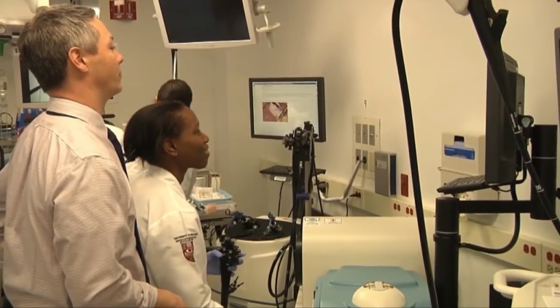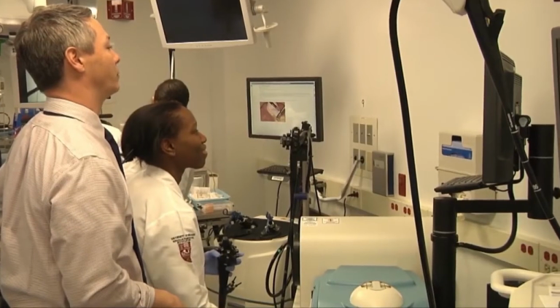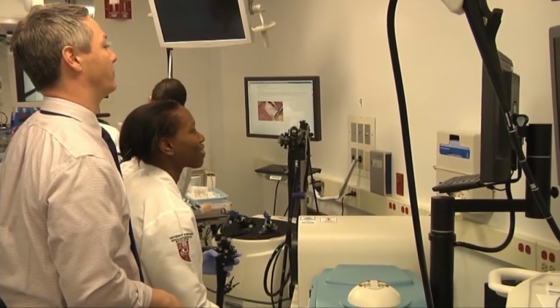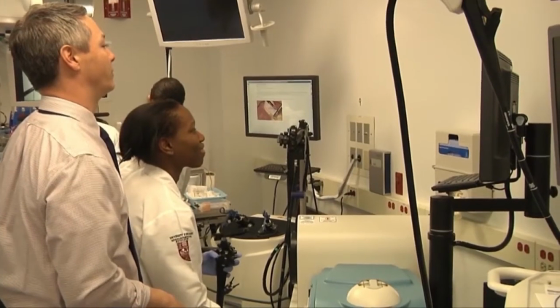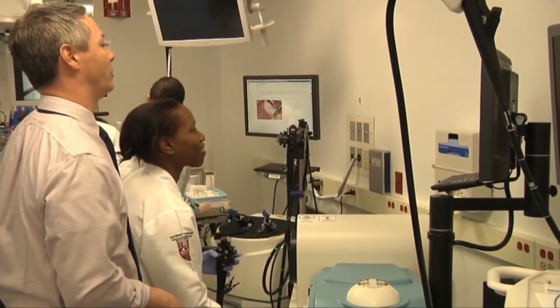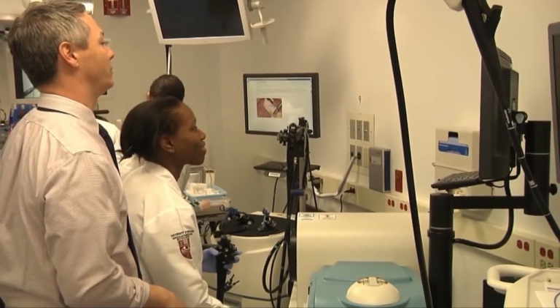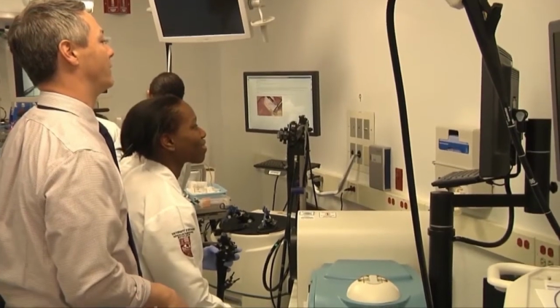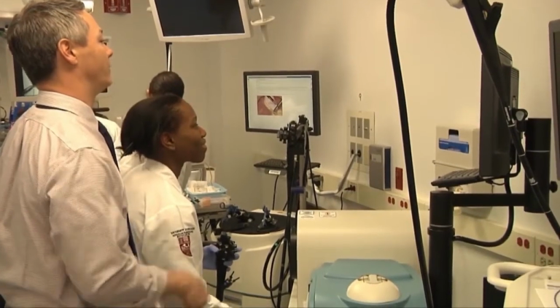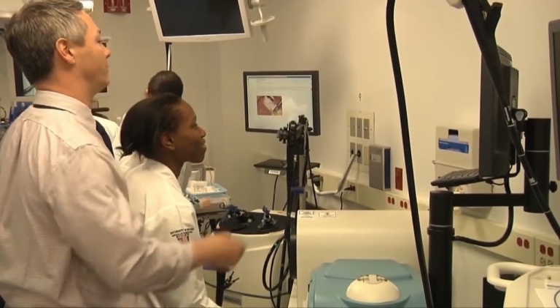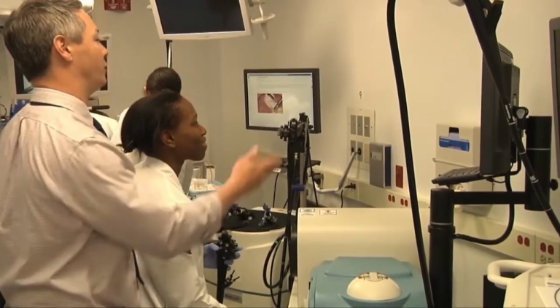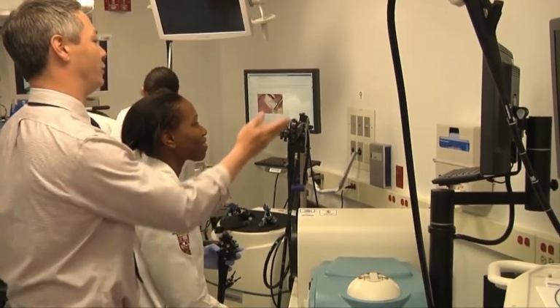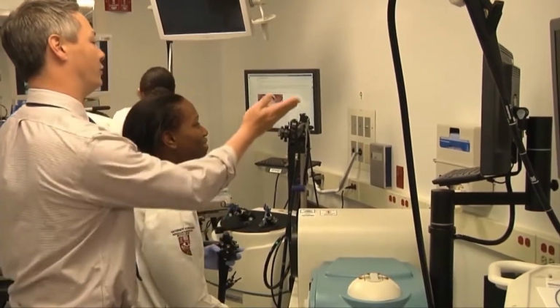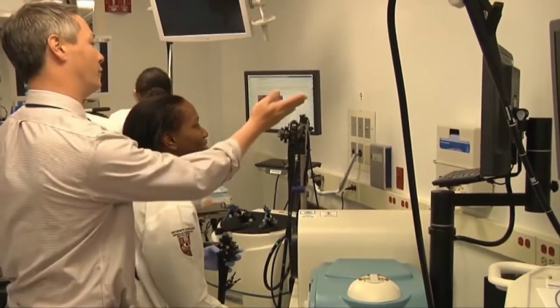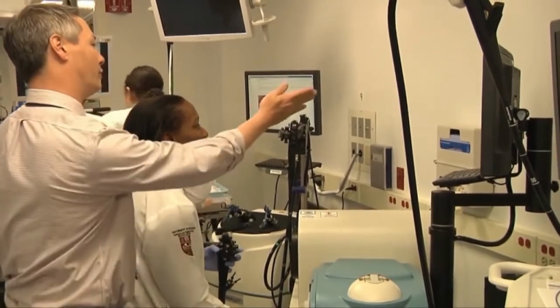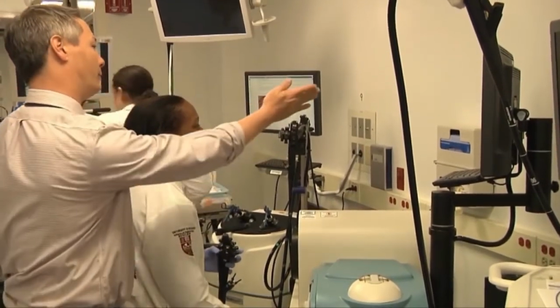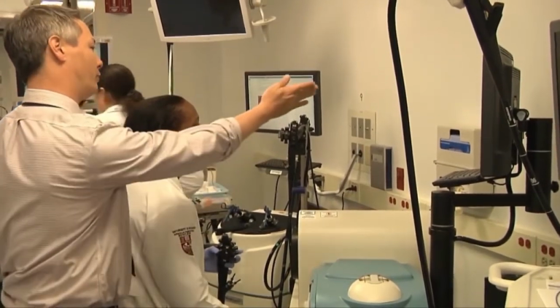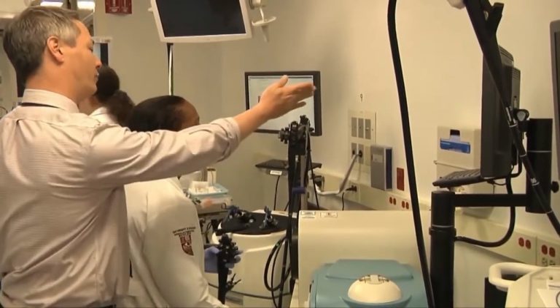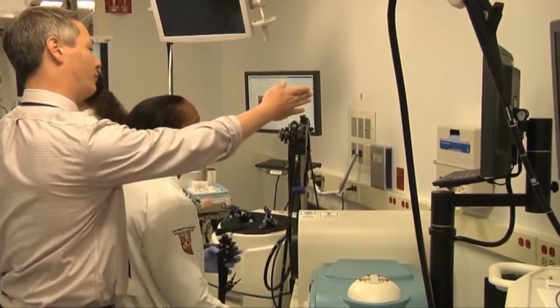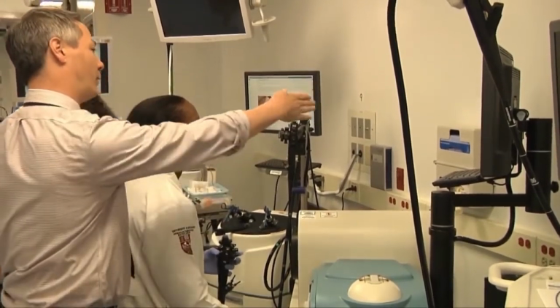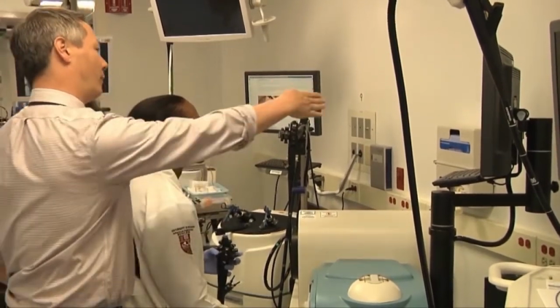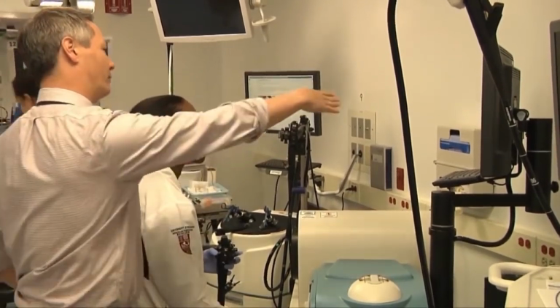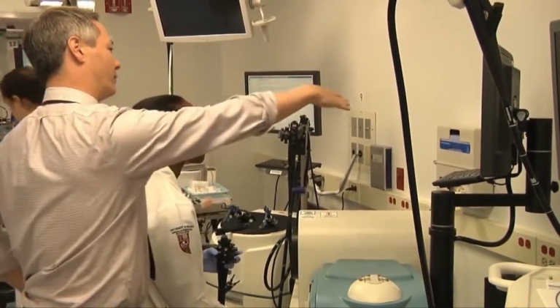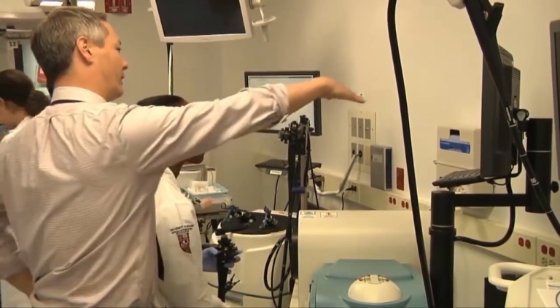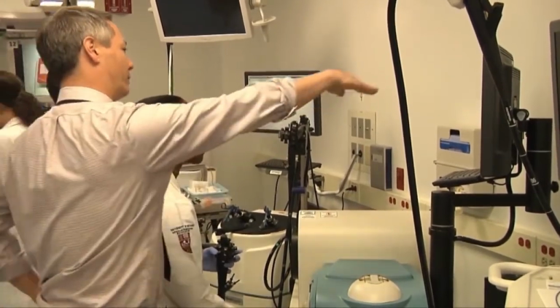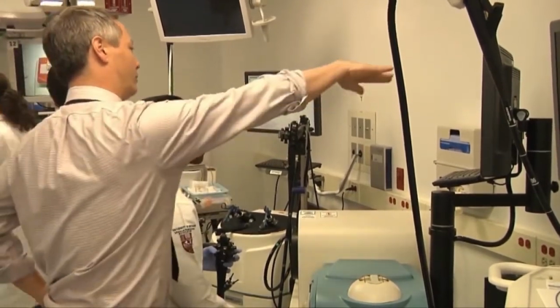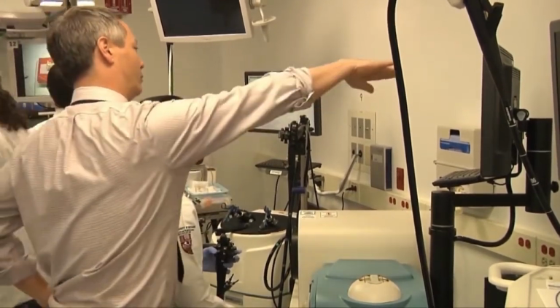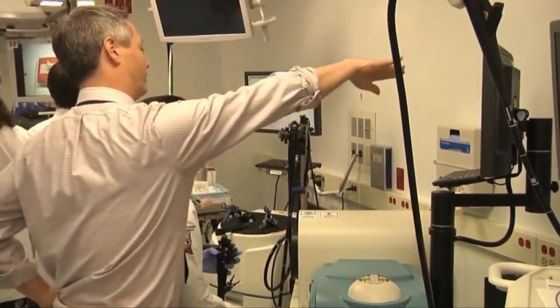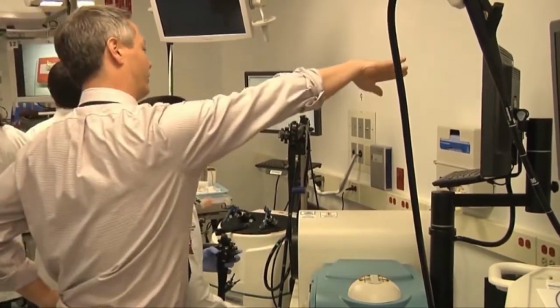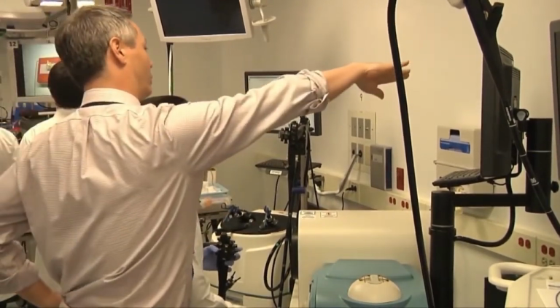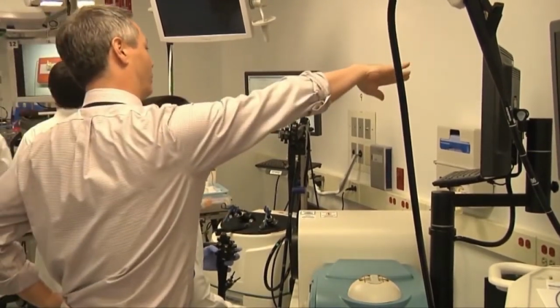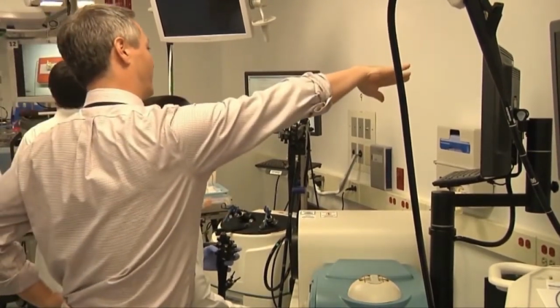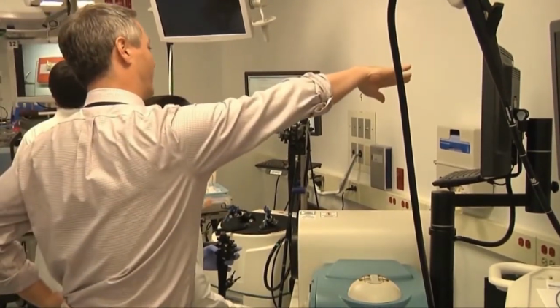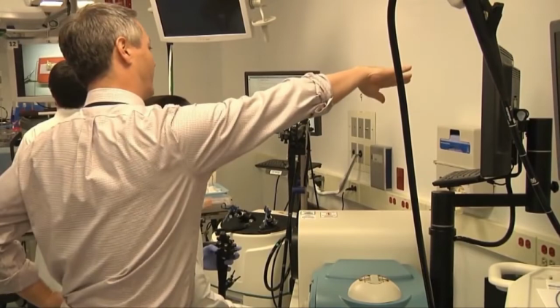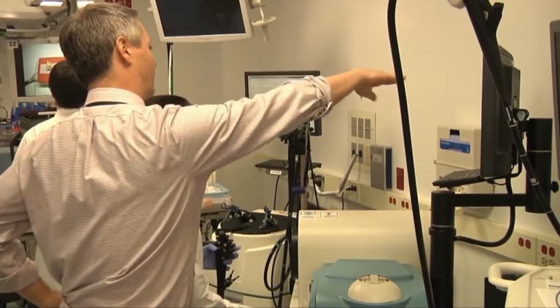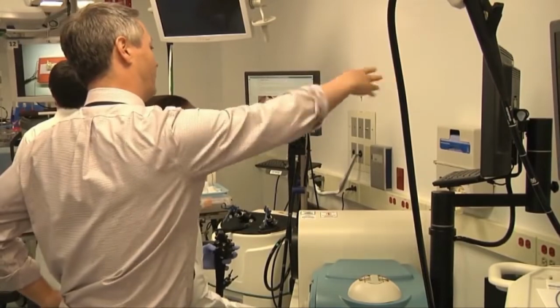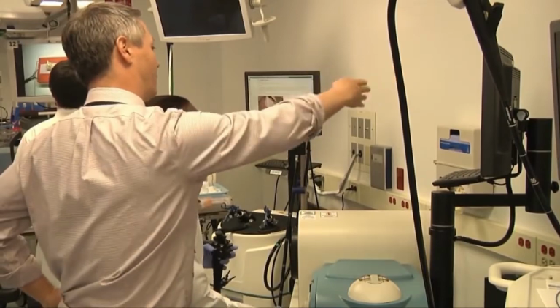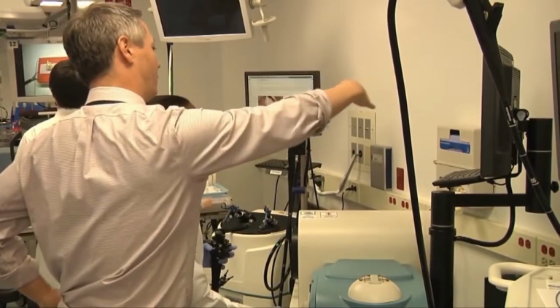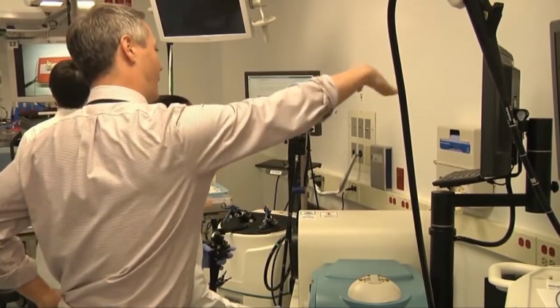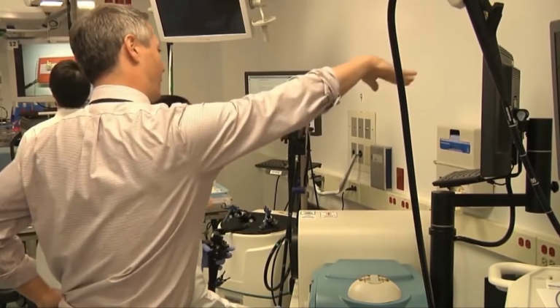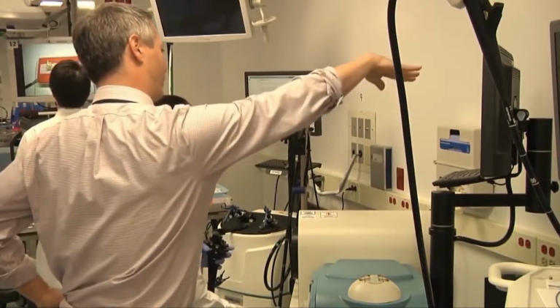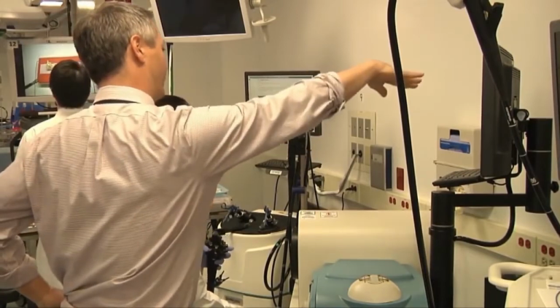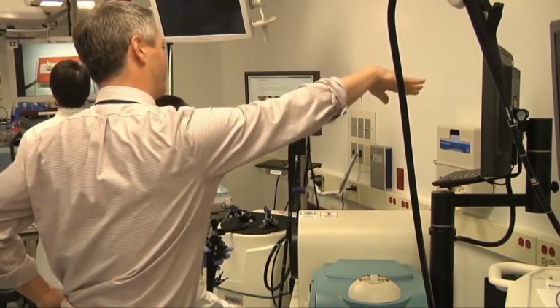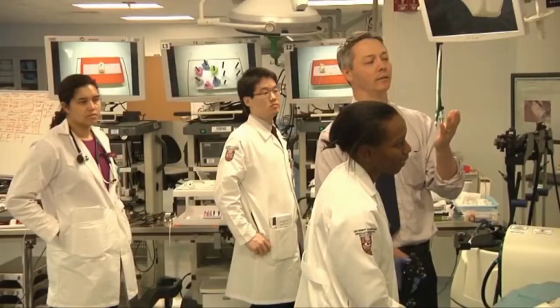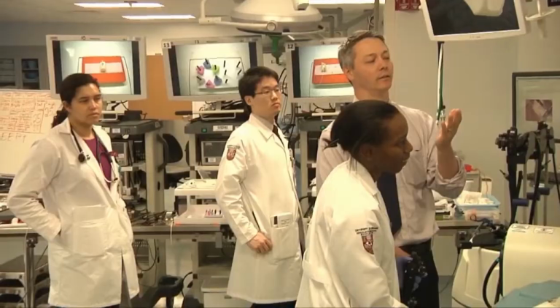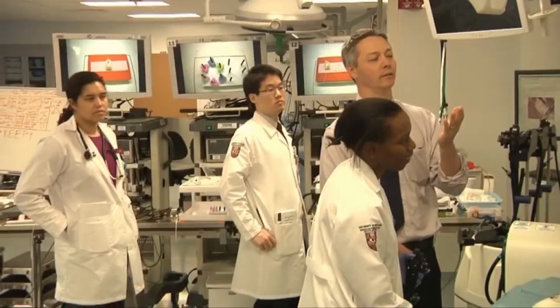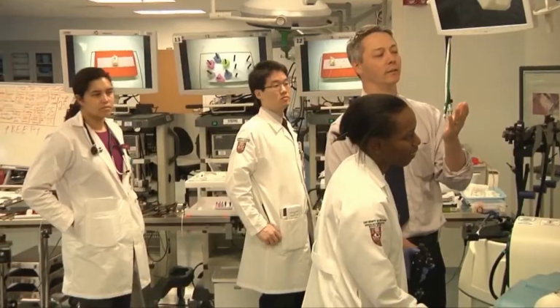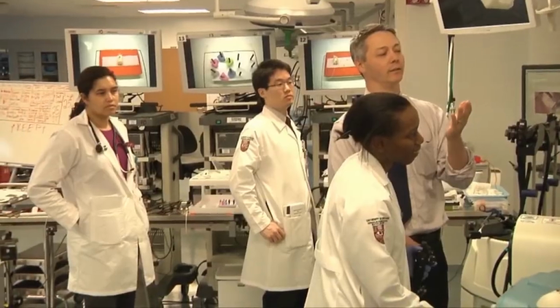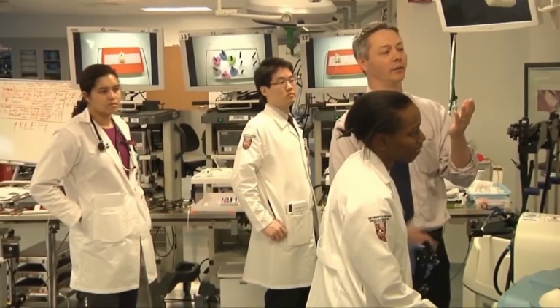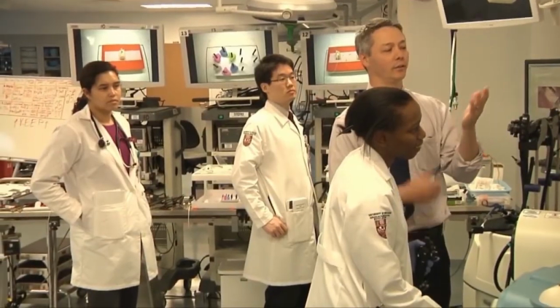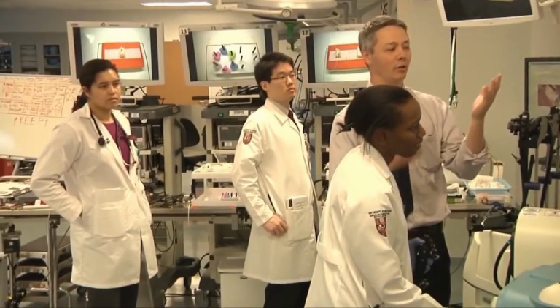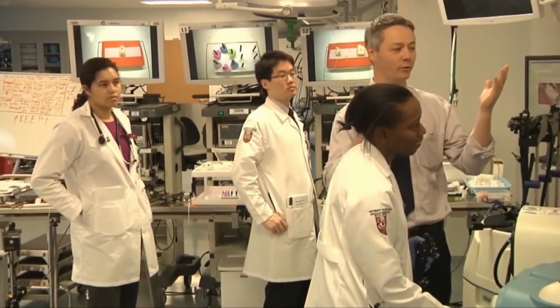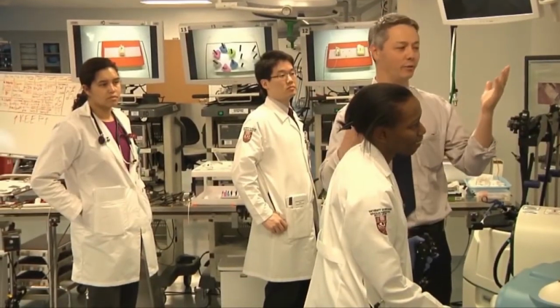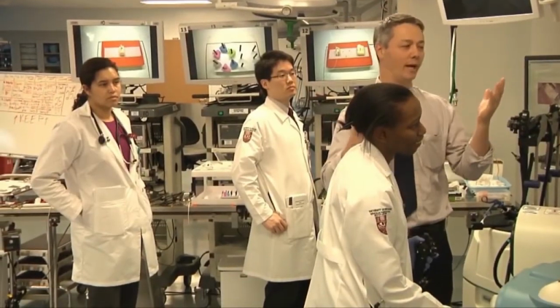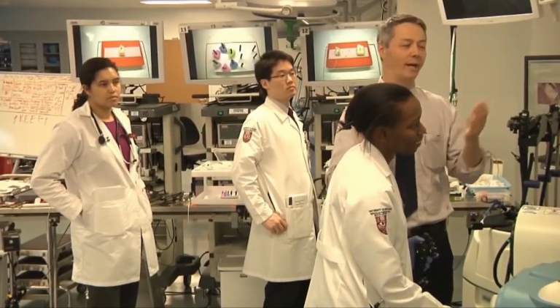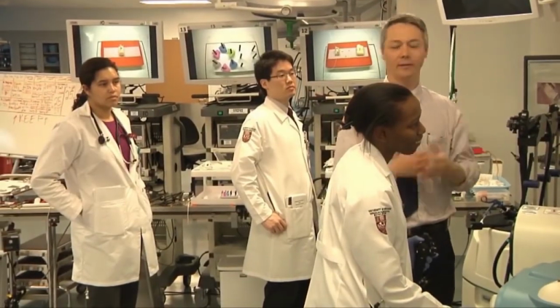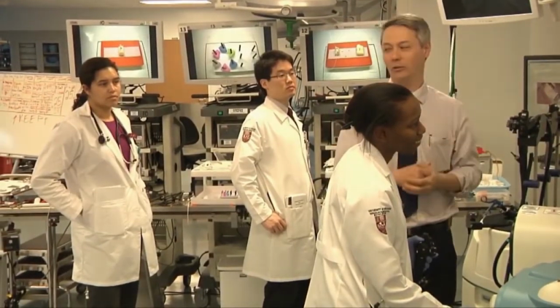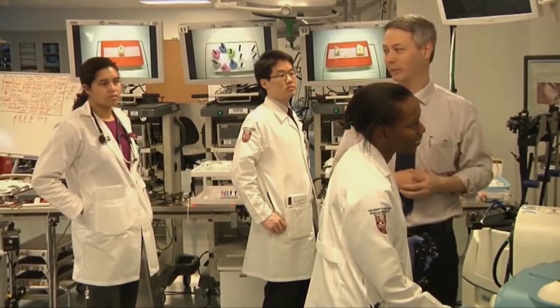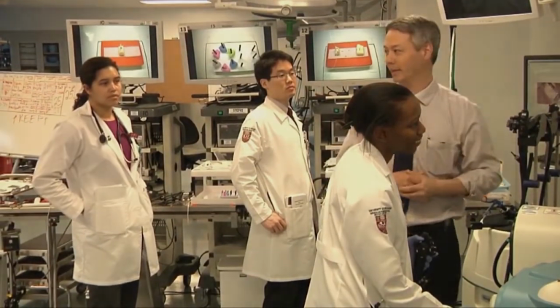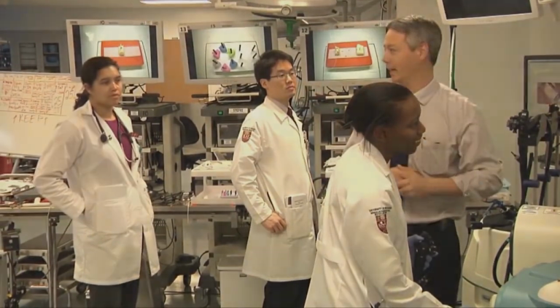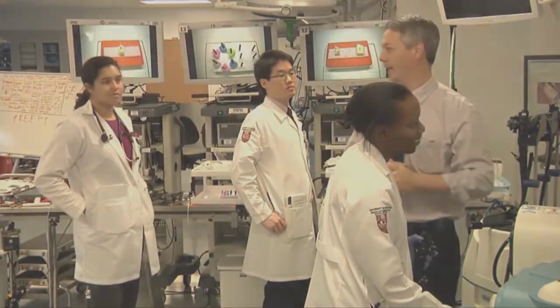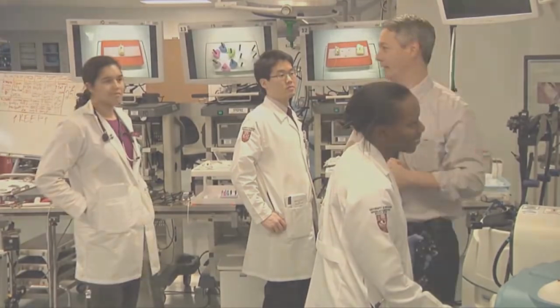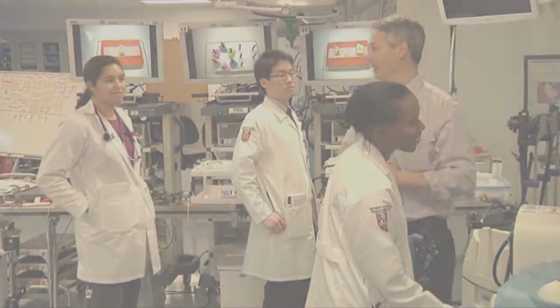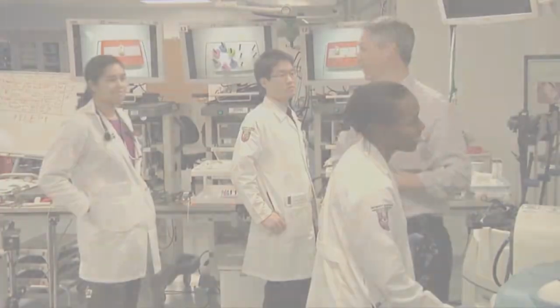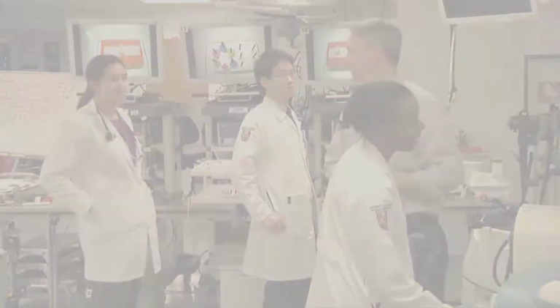The Lap Mentor and the GI Mentor are absolutely vital to our simulation curriculum here at North Shore University Health System.